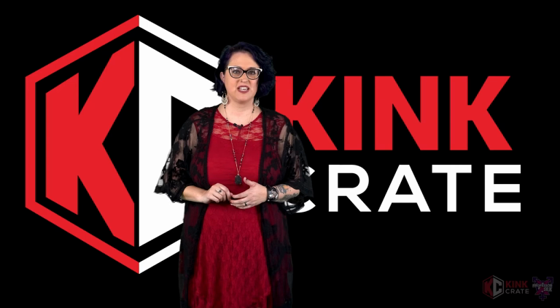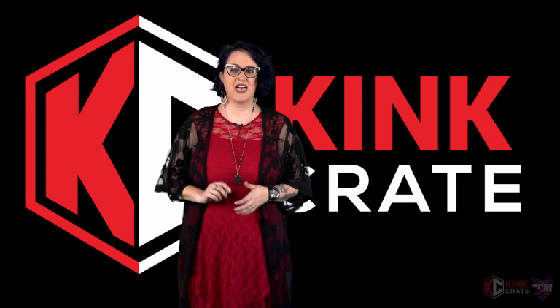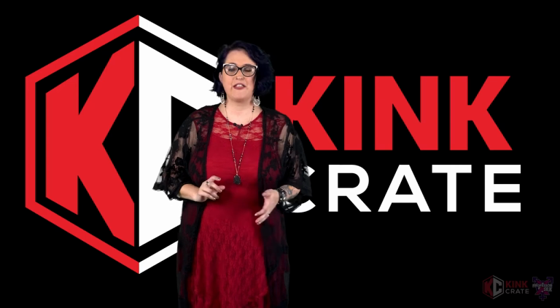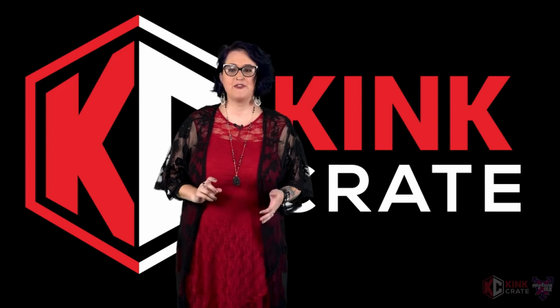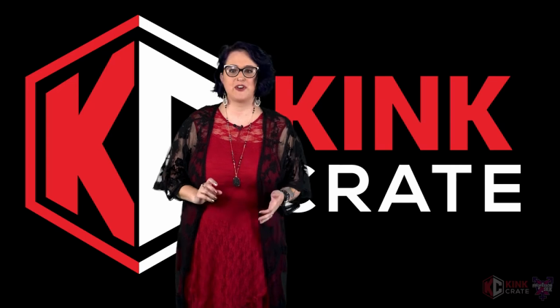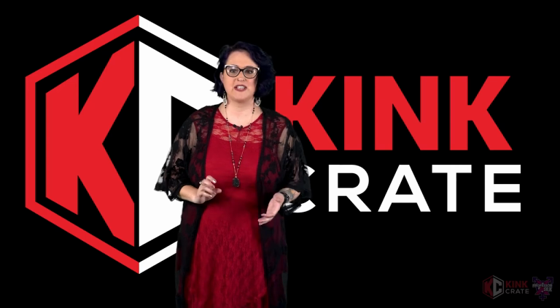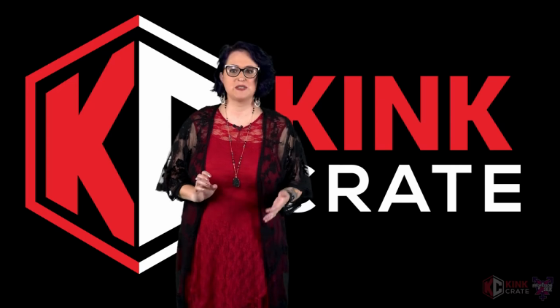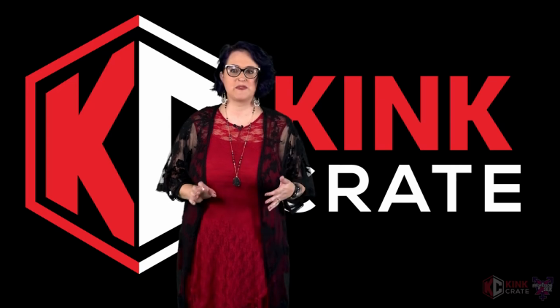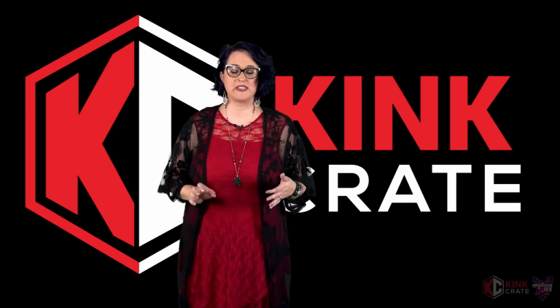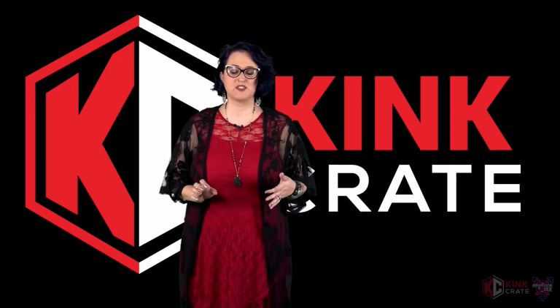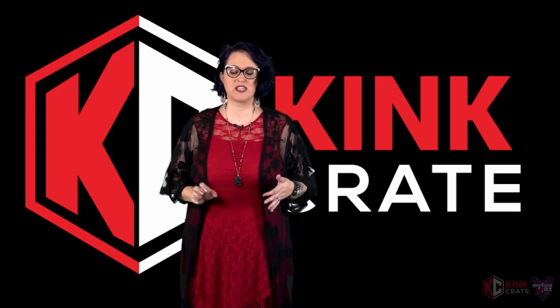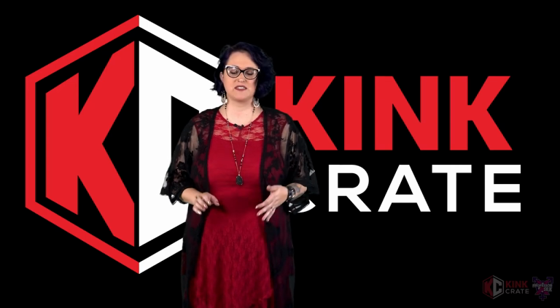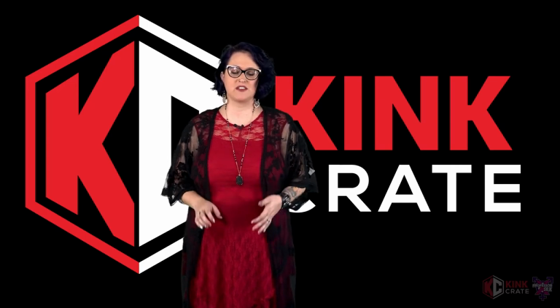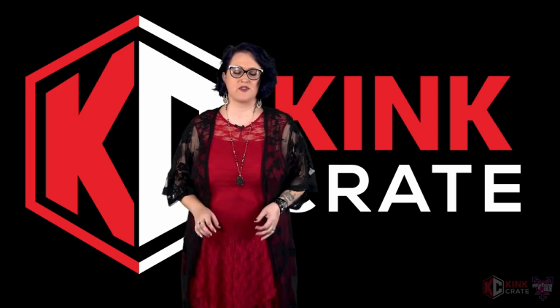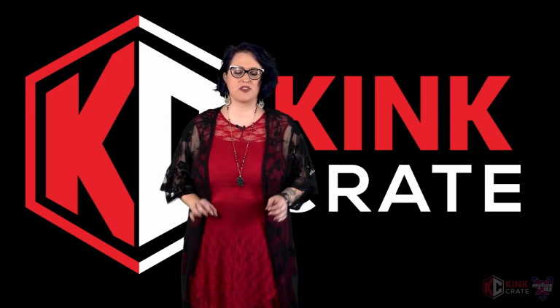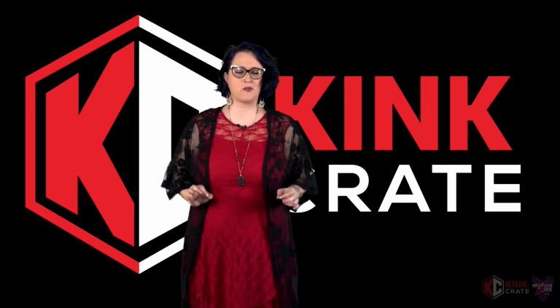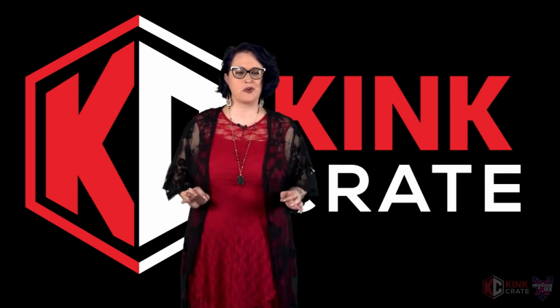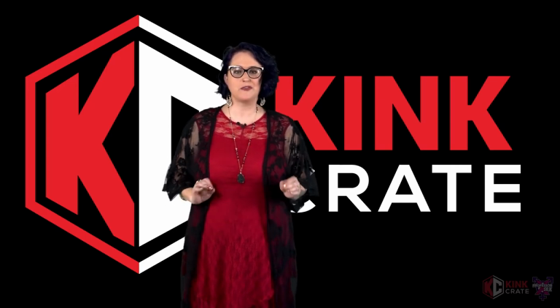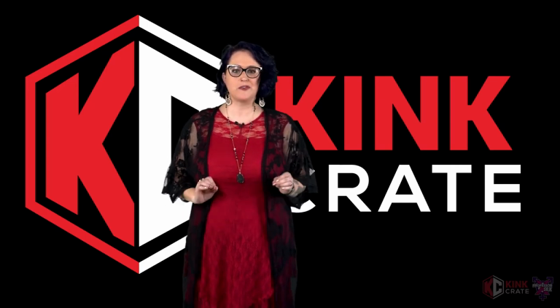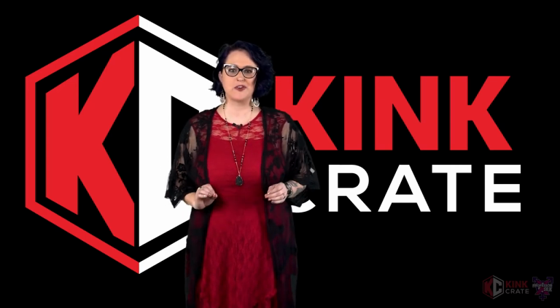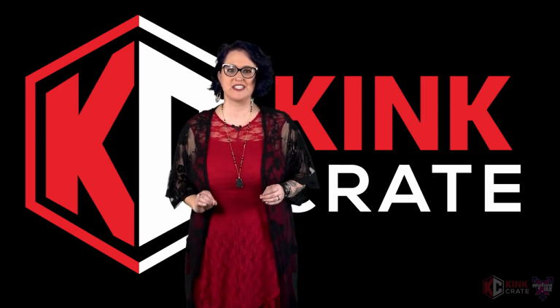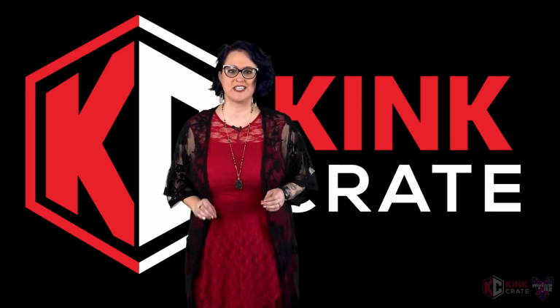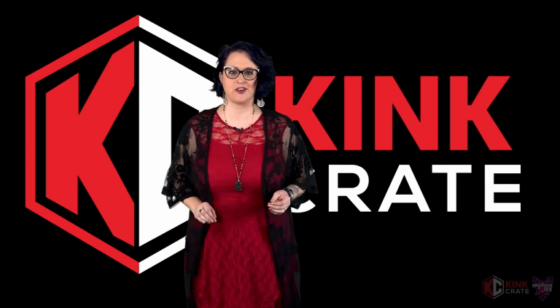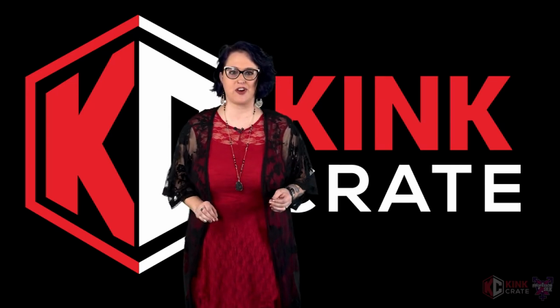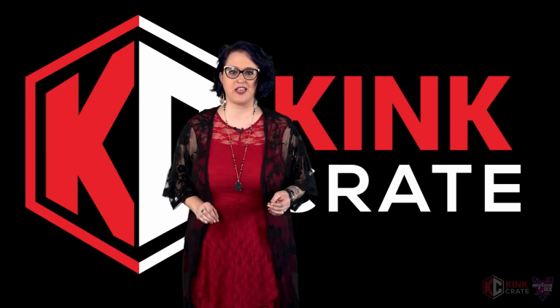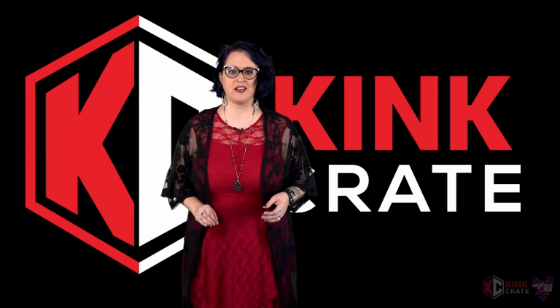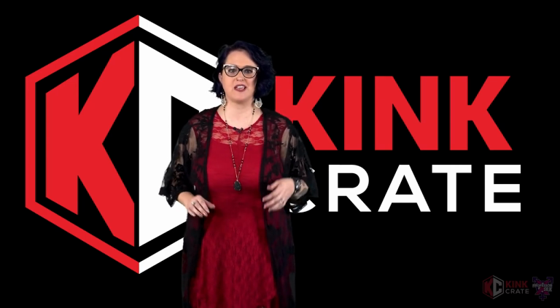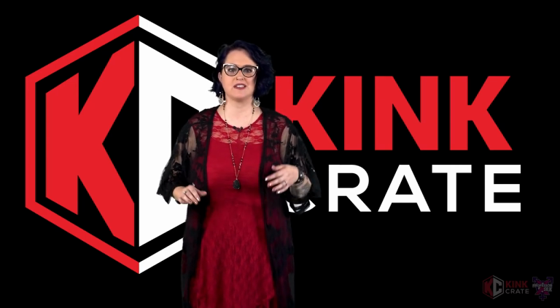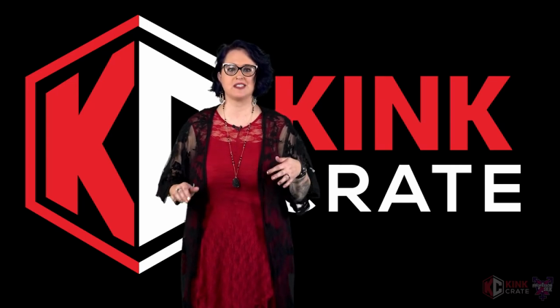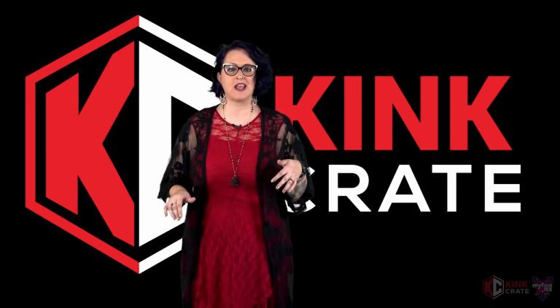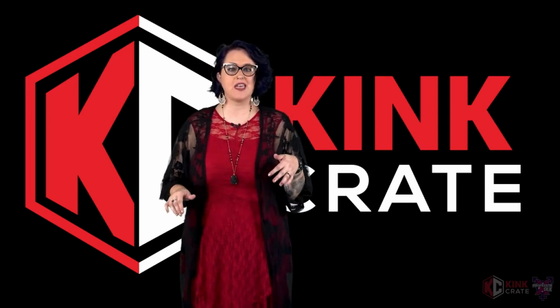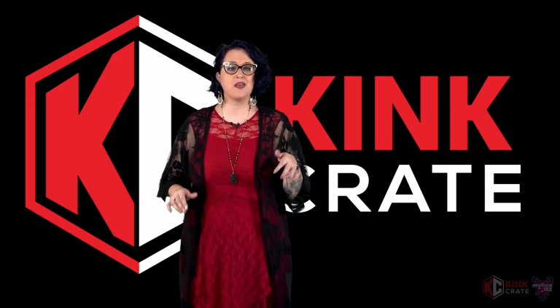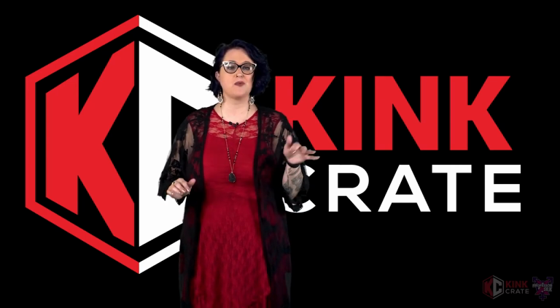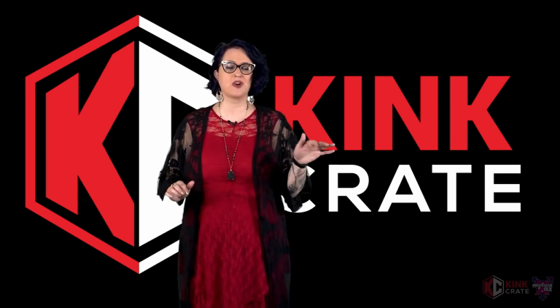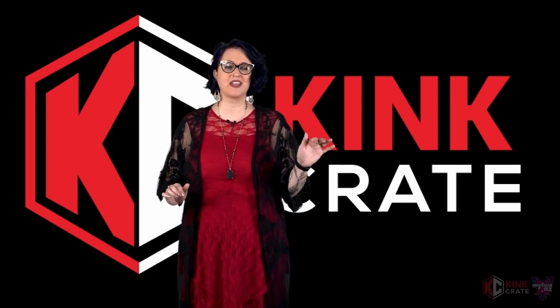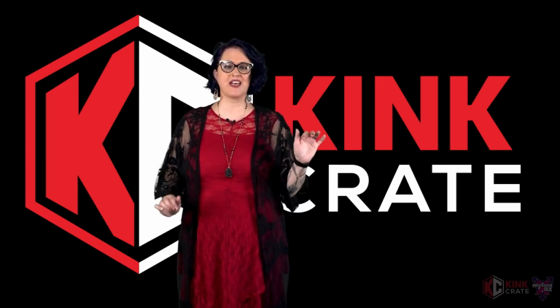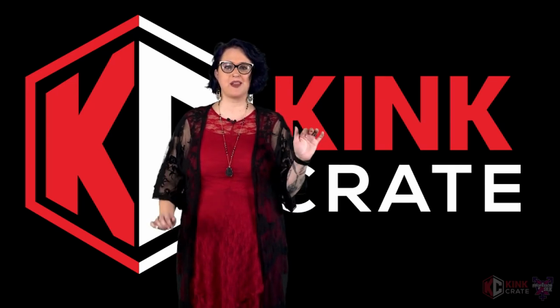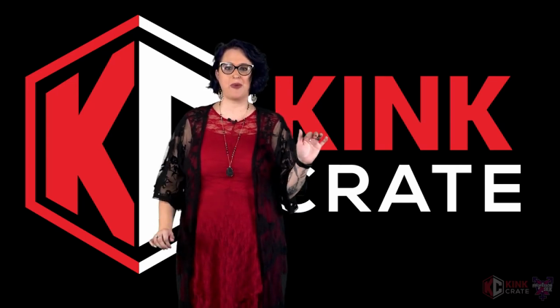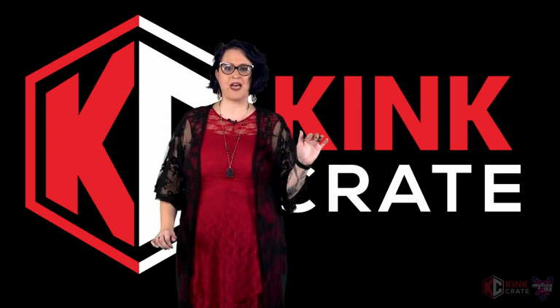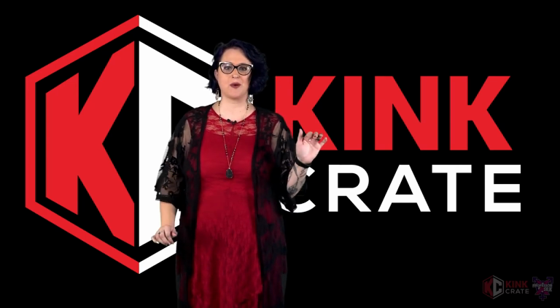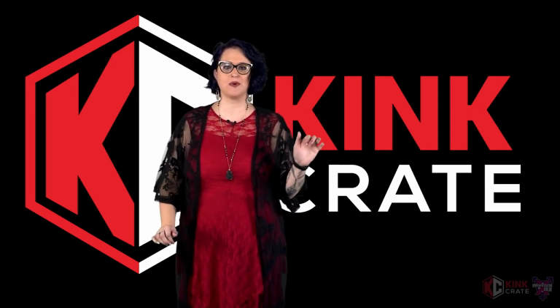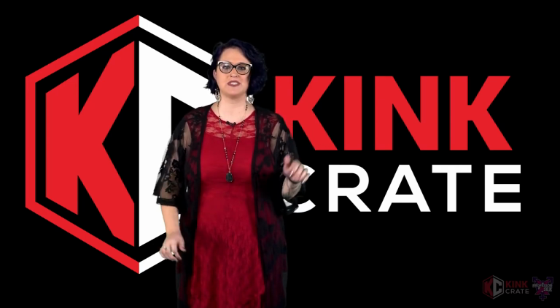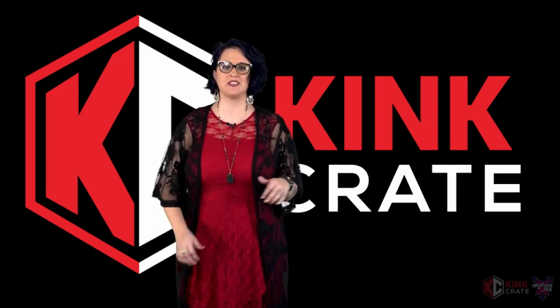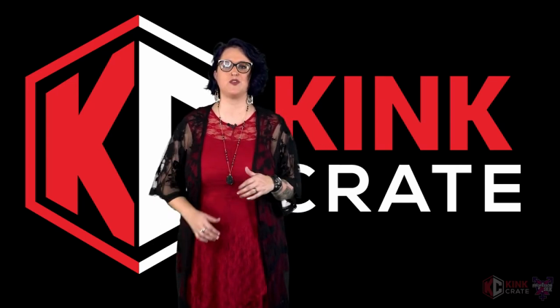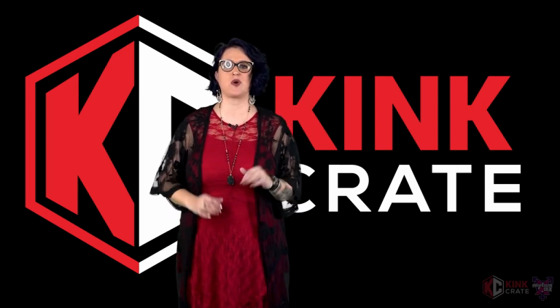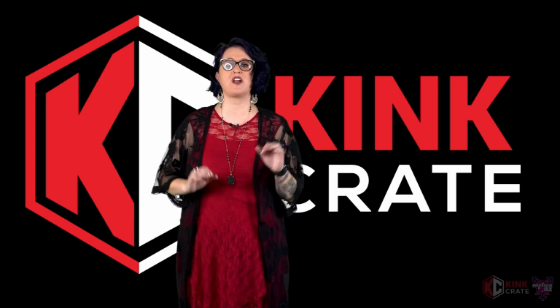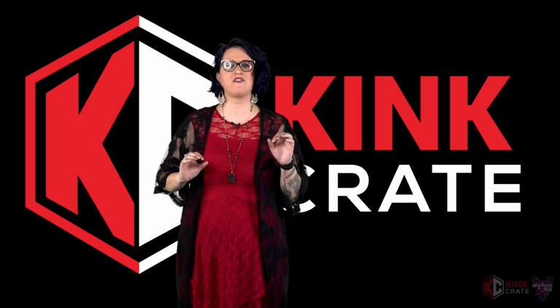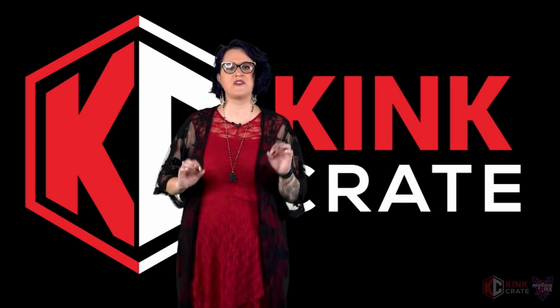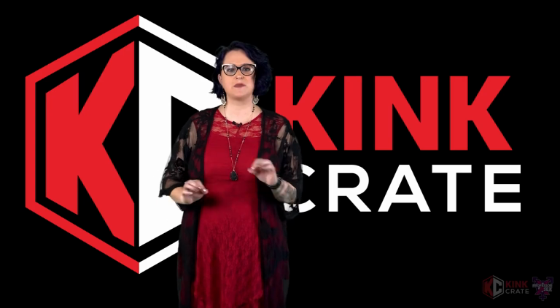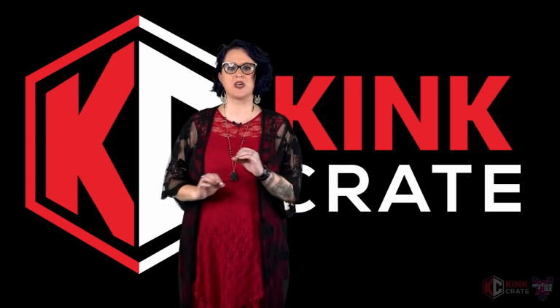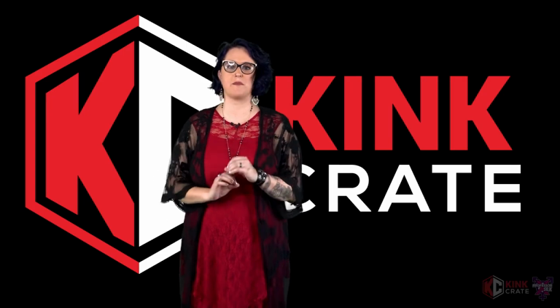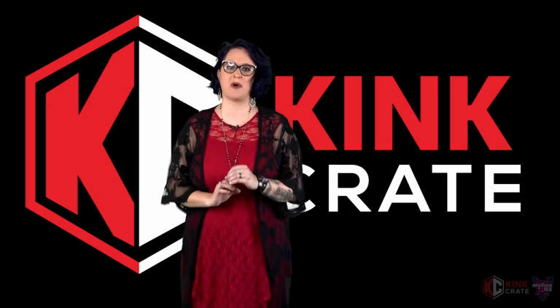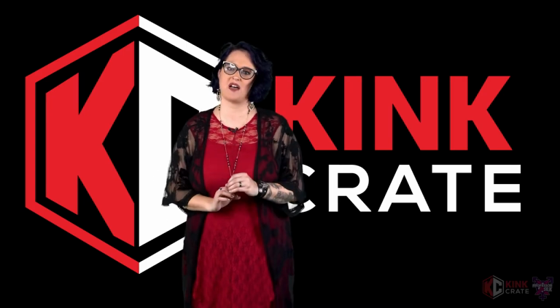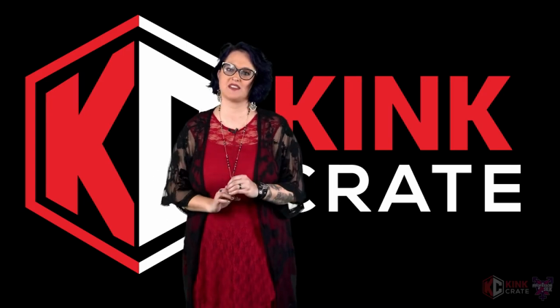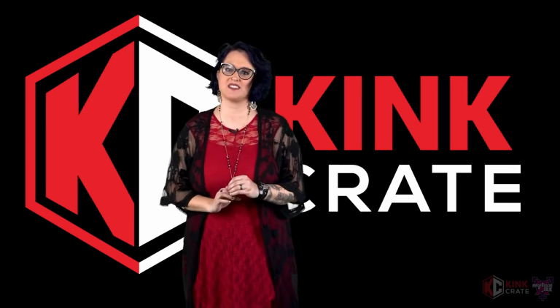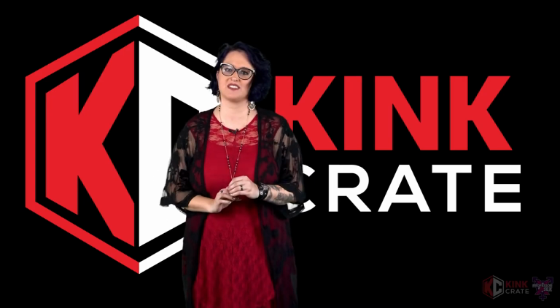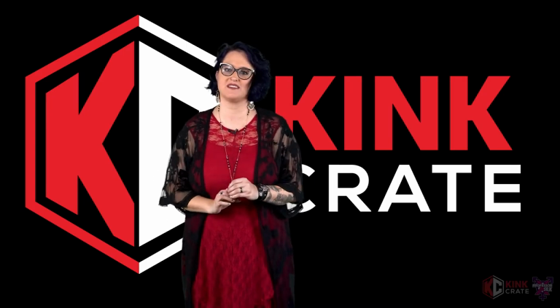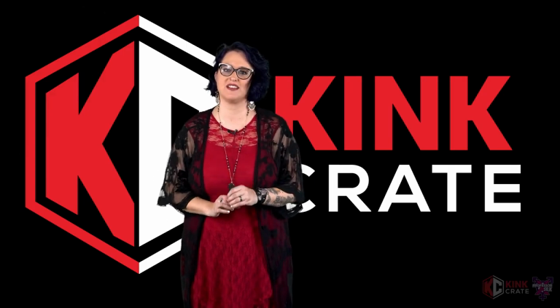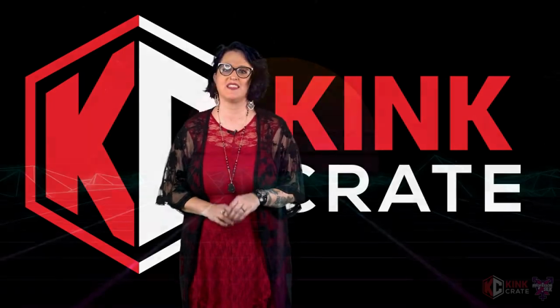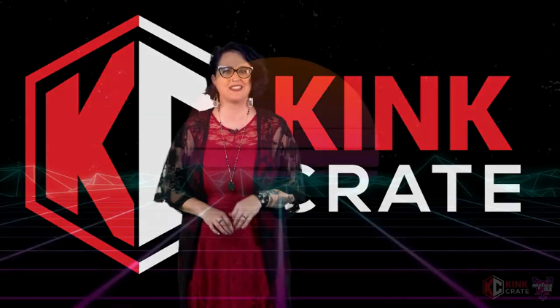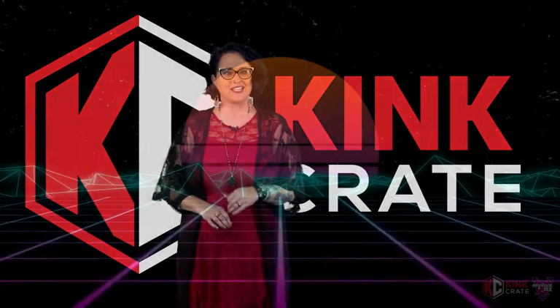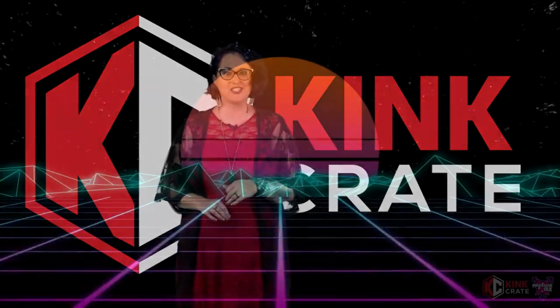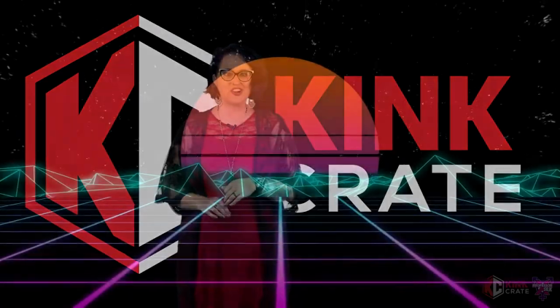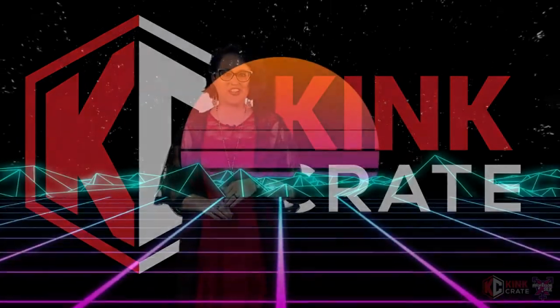Hello friends, Professor Sex here for the wonderful folks at KinkCrate, and today we're going to unpack what's in your femdom box. Let's get started.